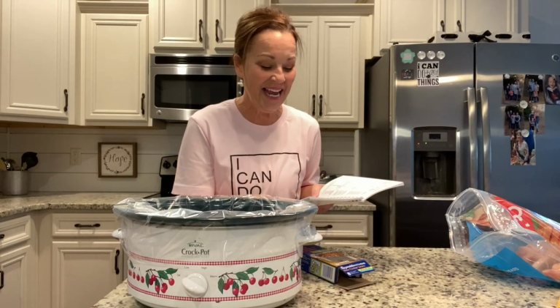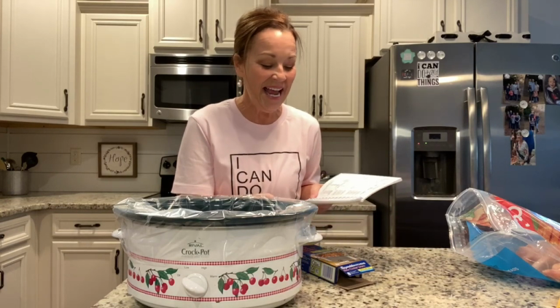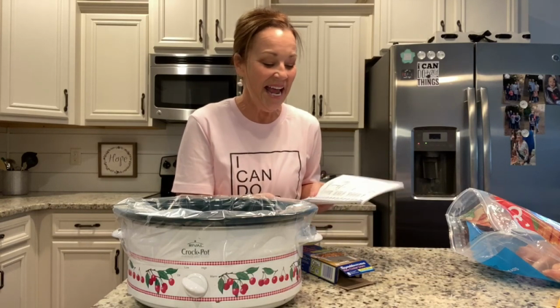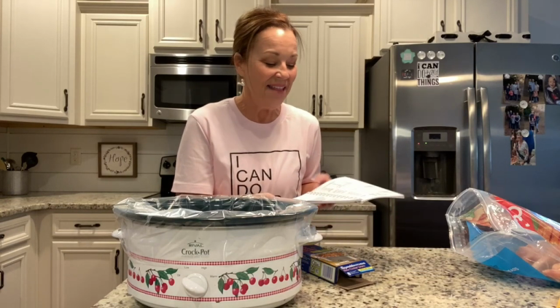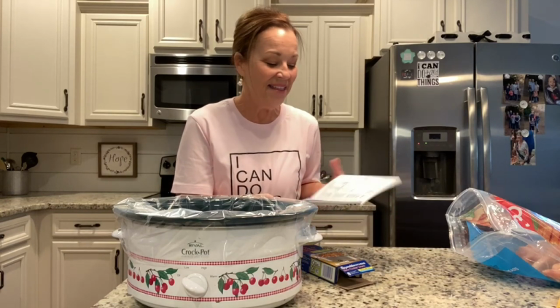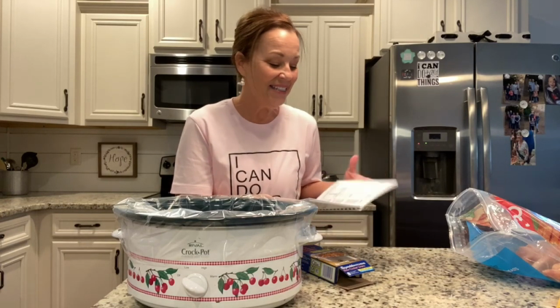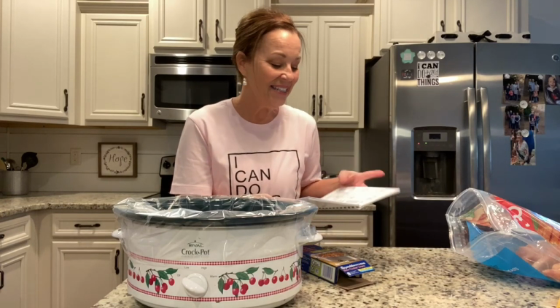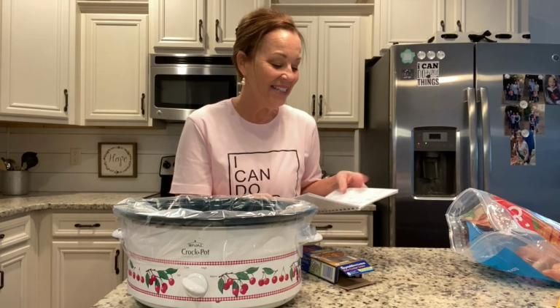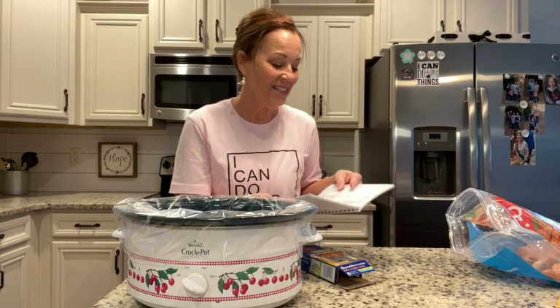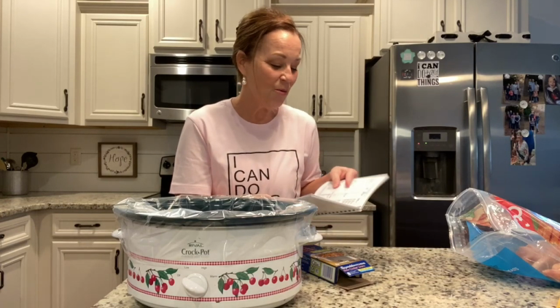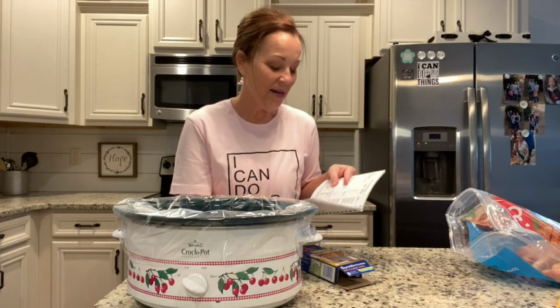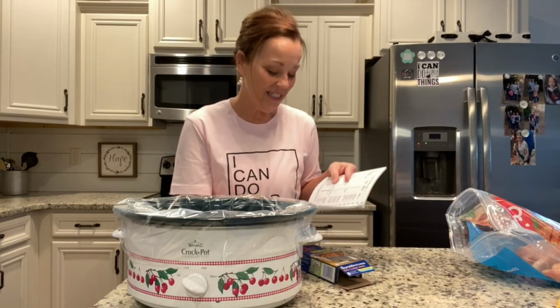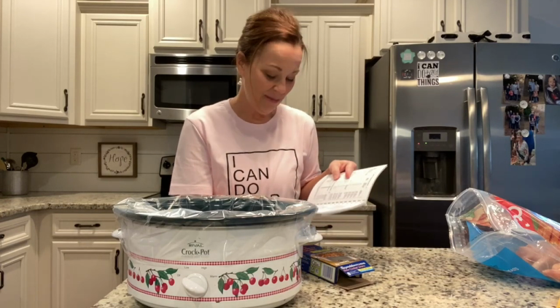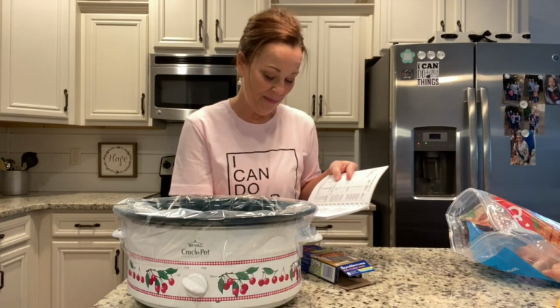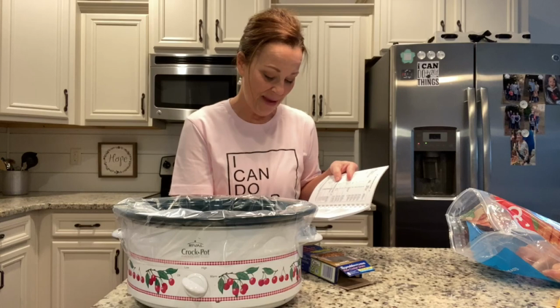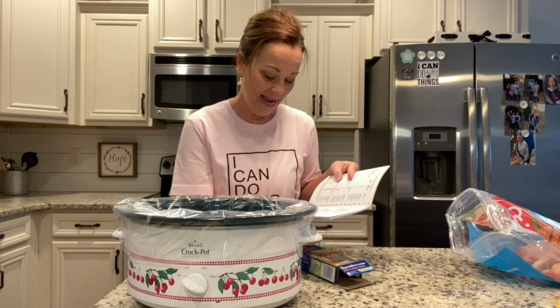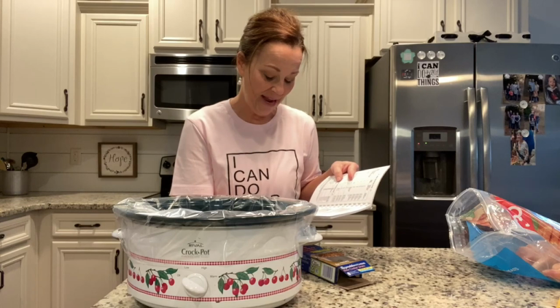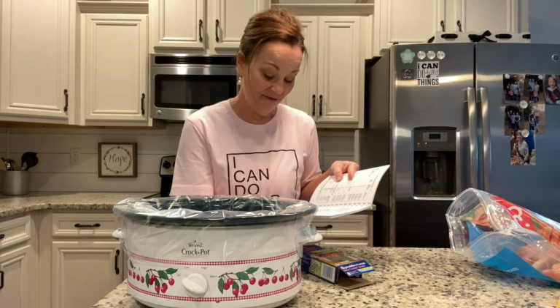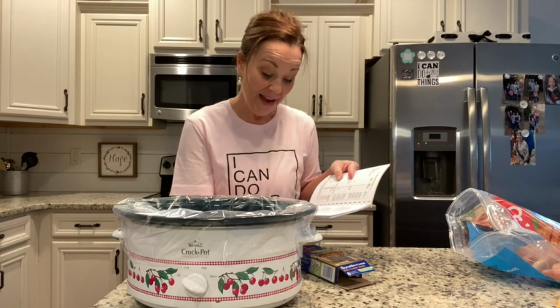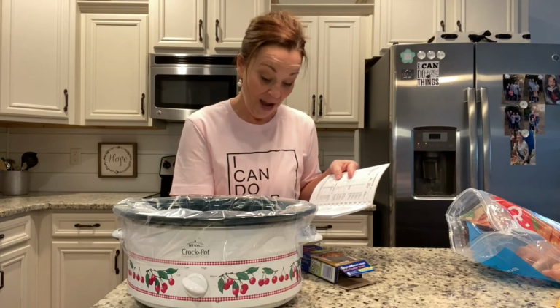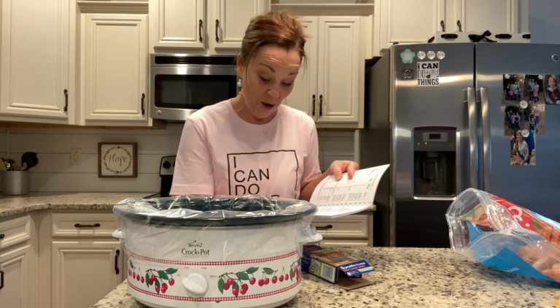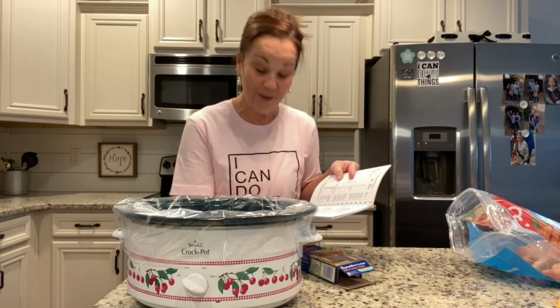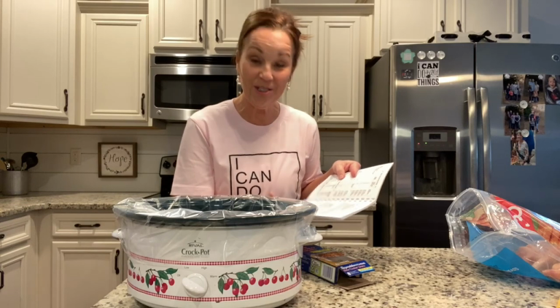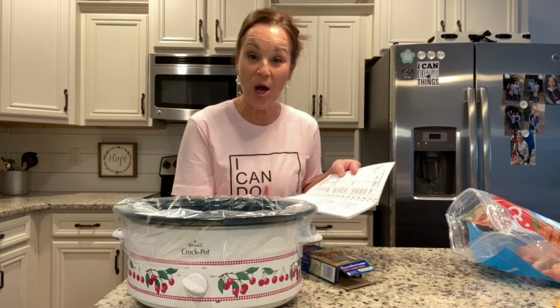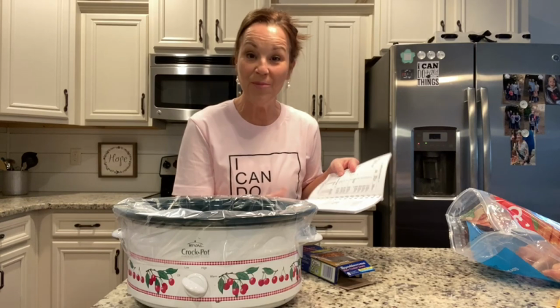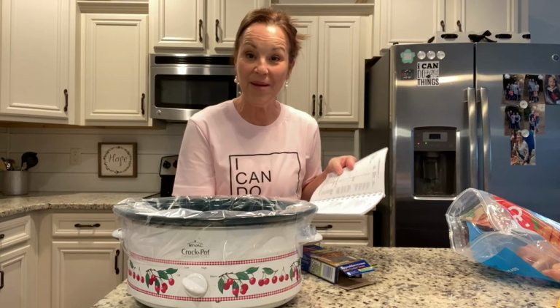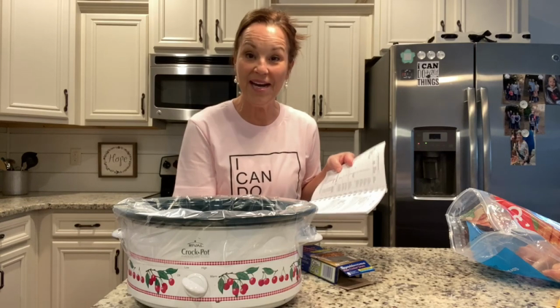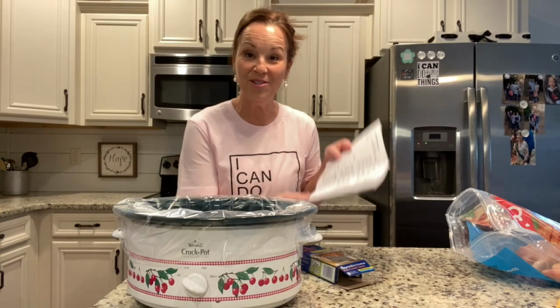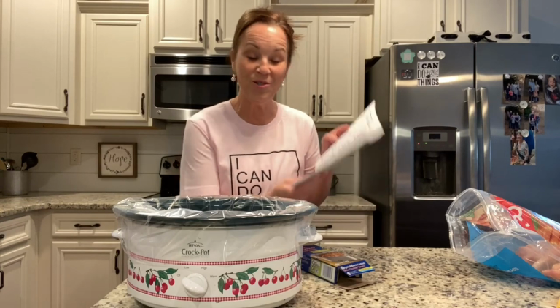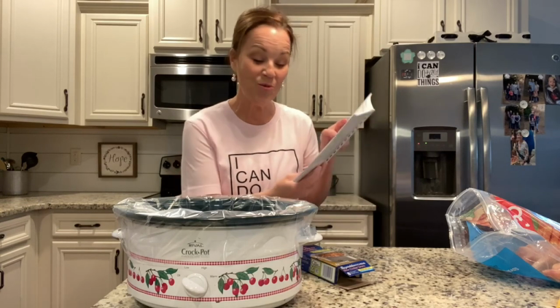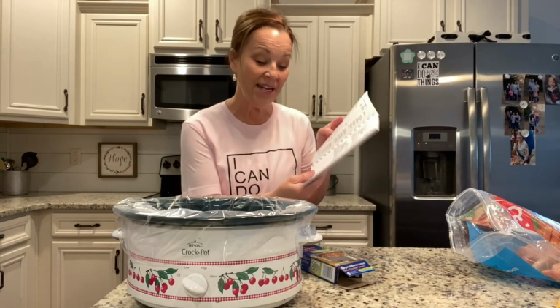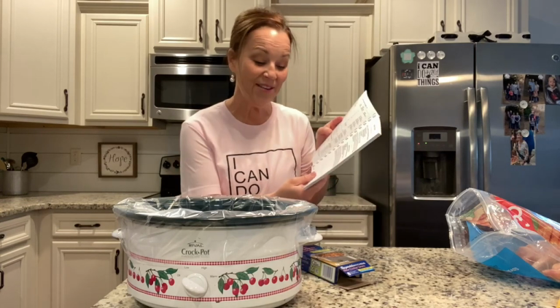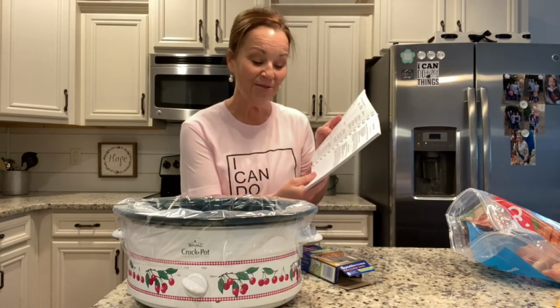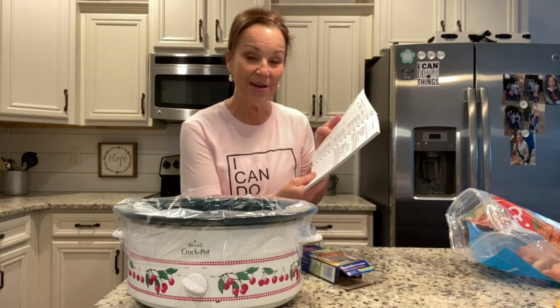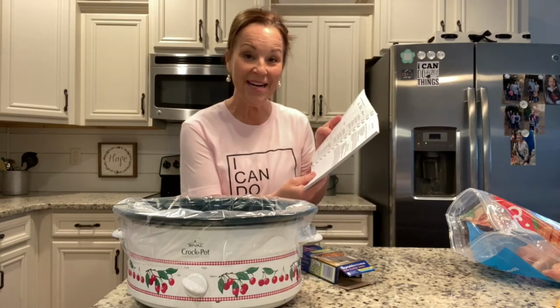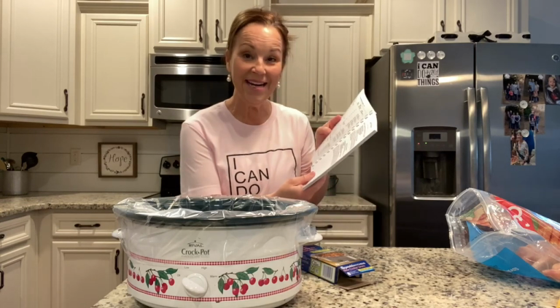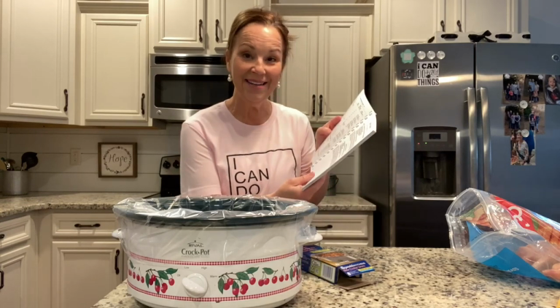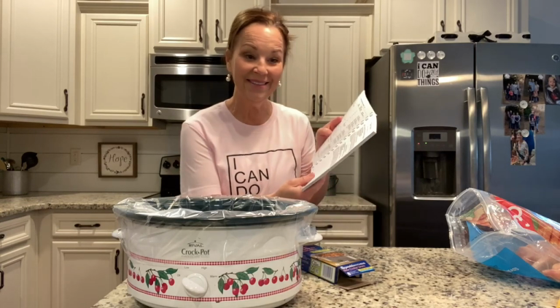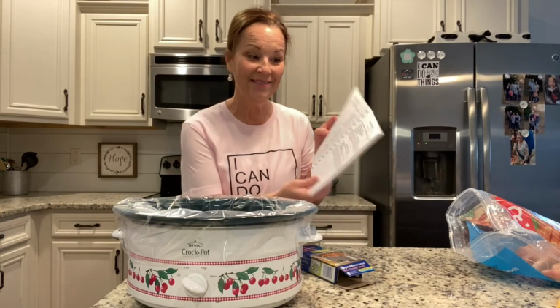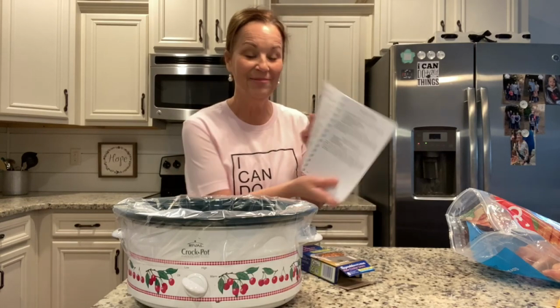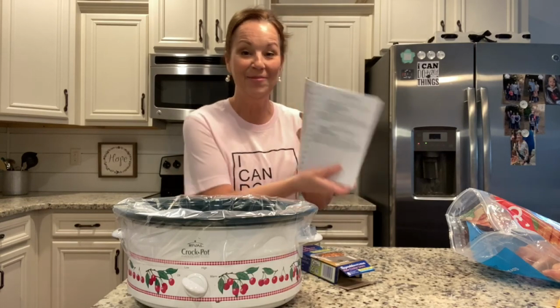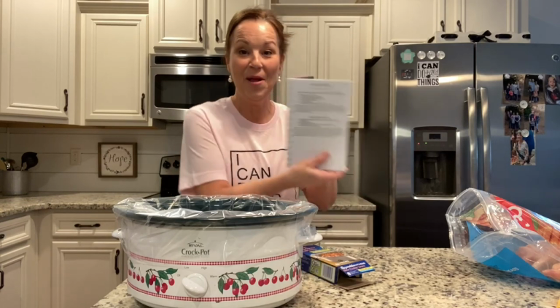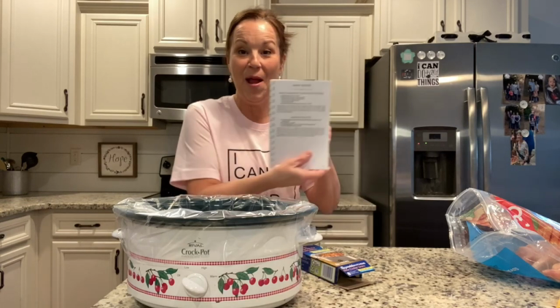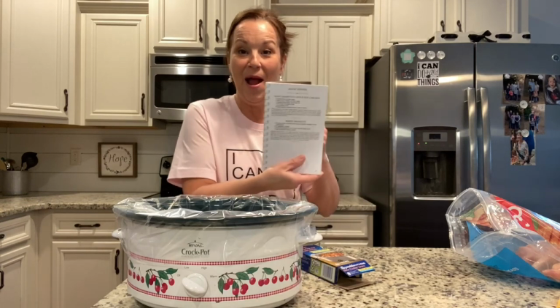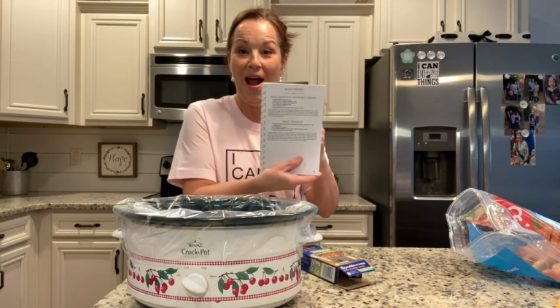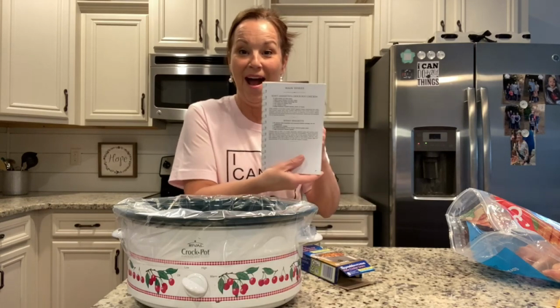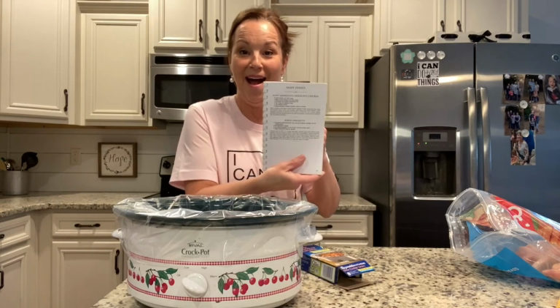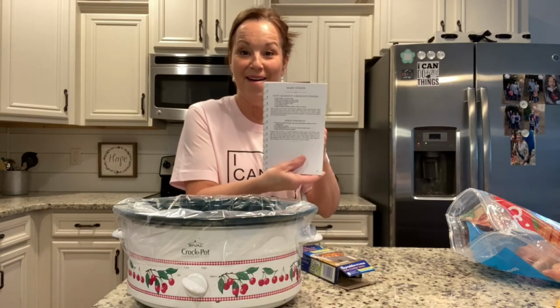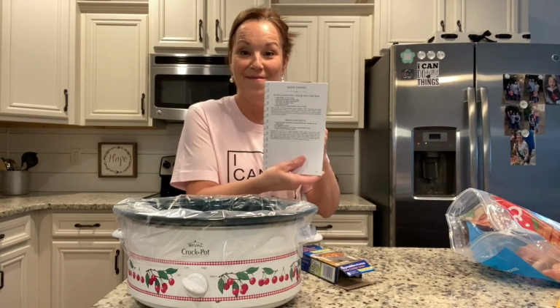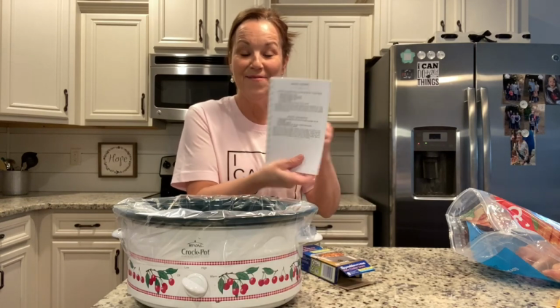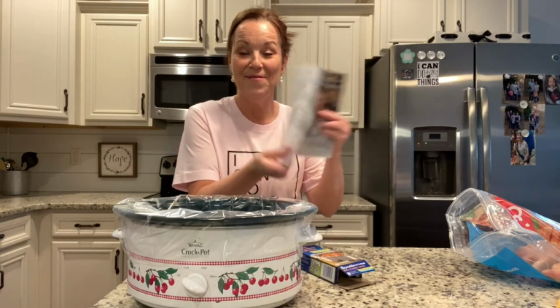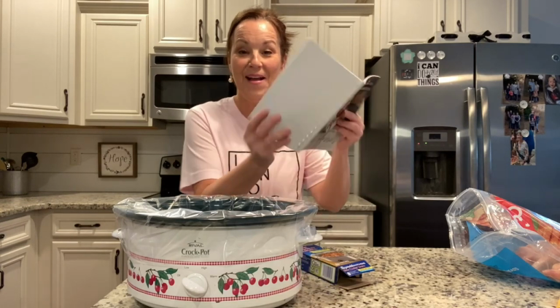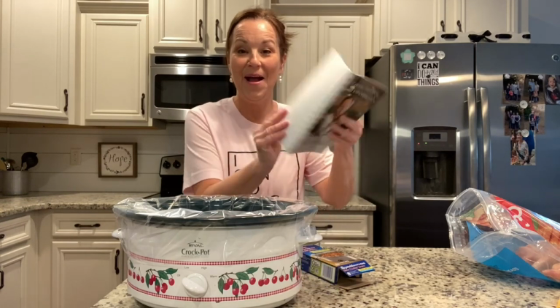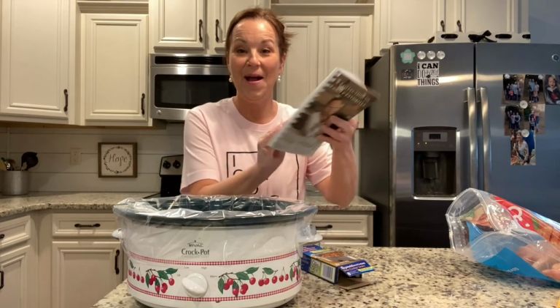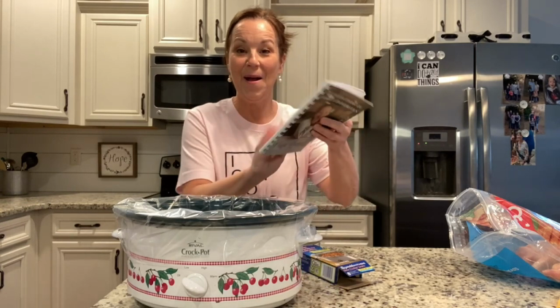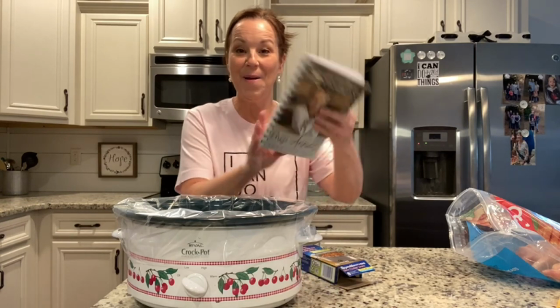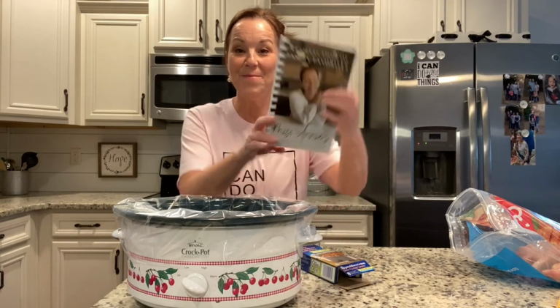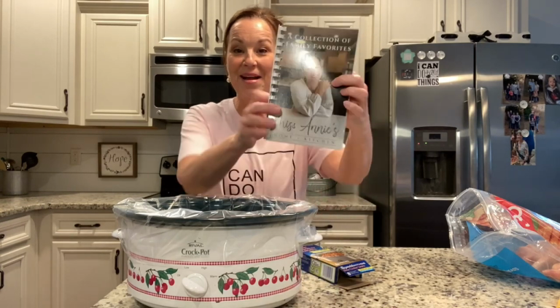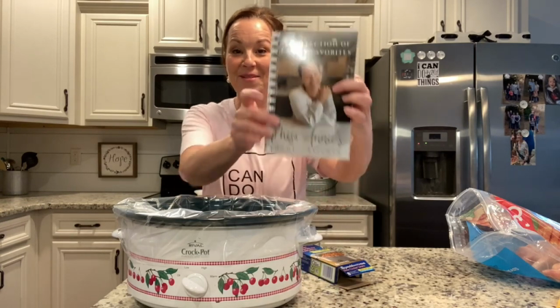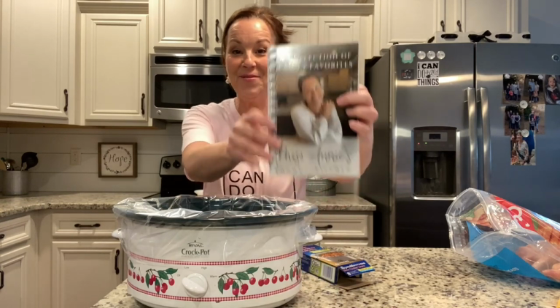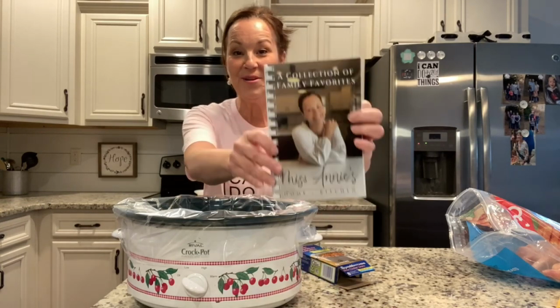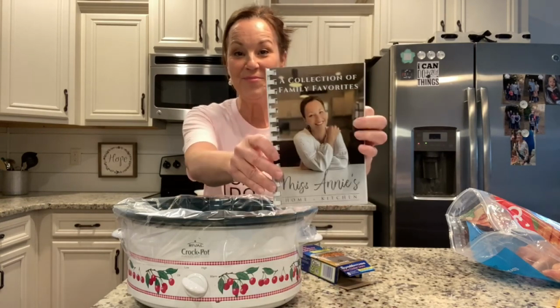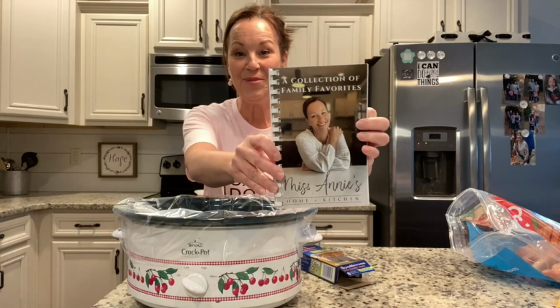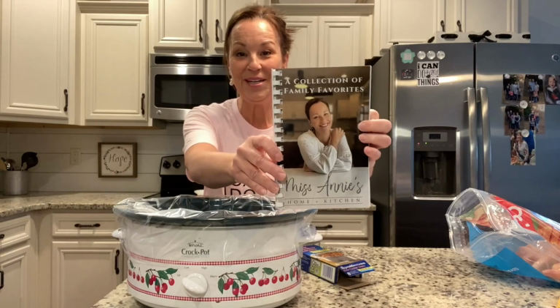This is going to be found on page 23 of my new cookbook.